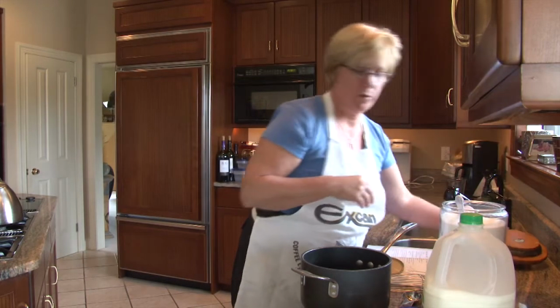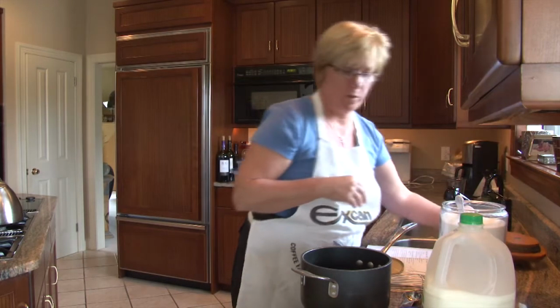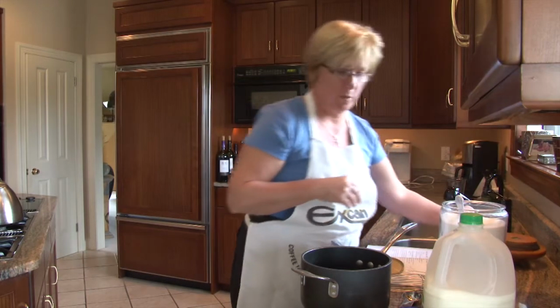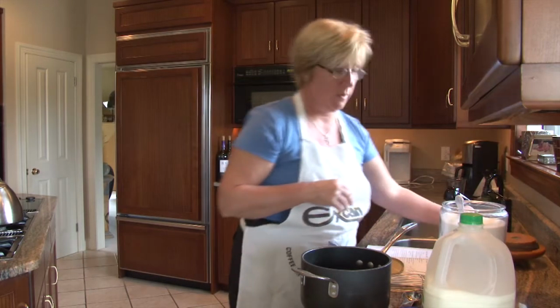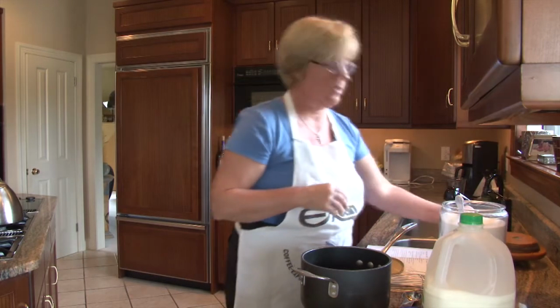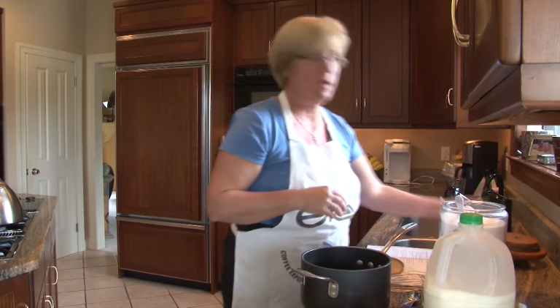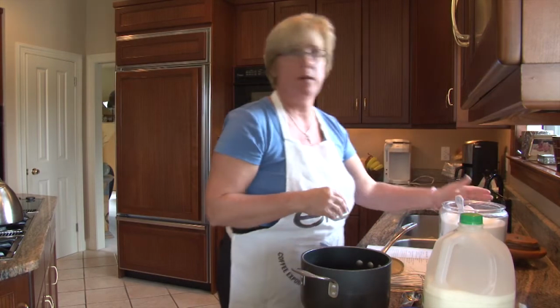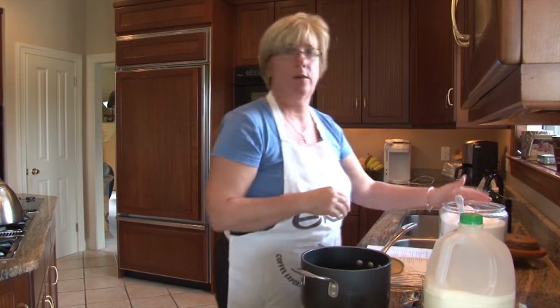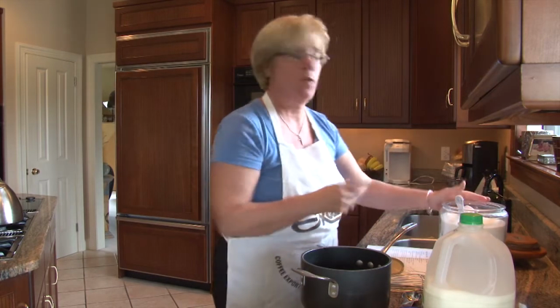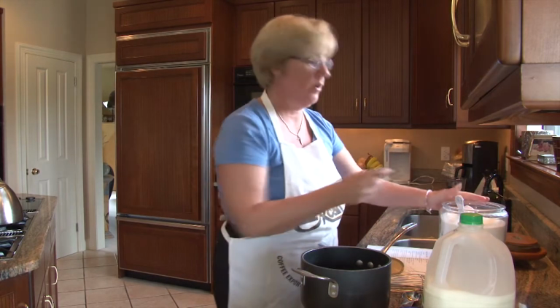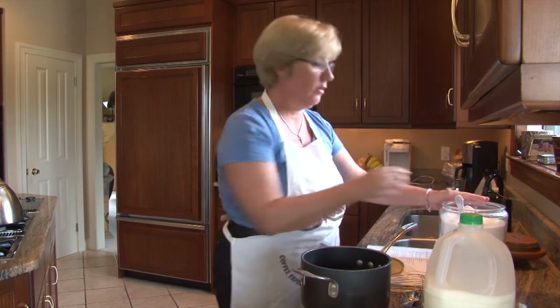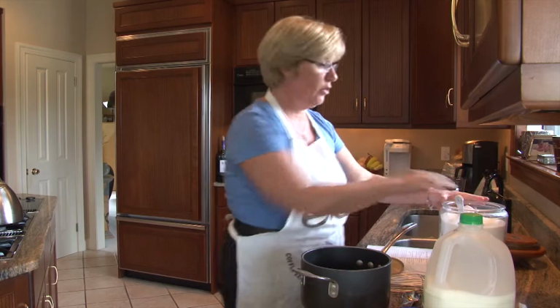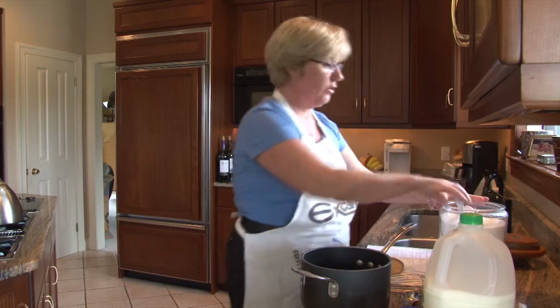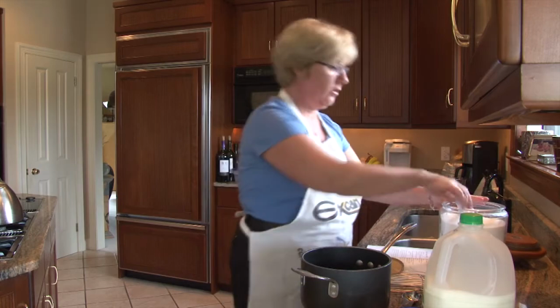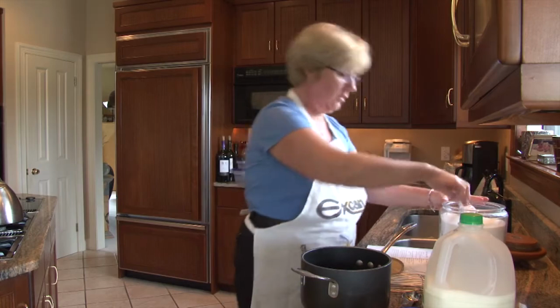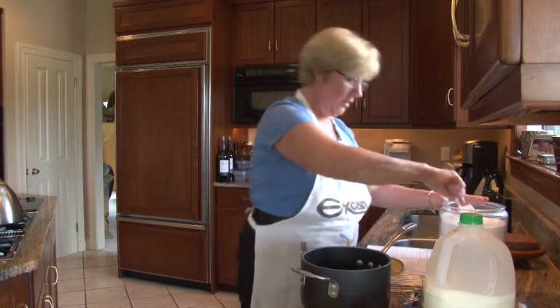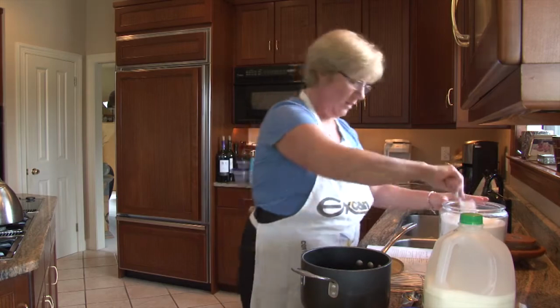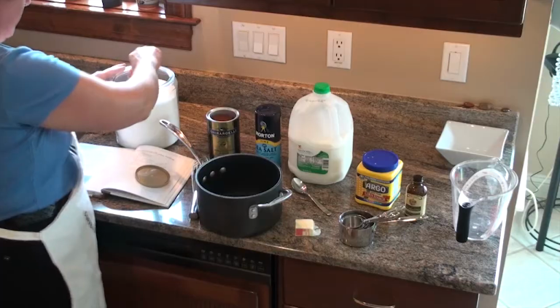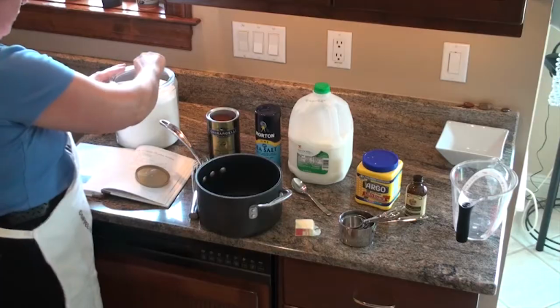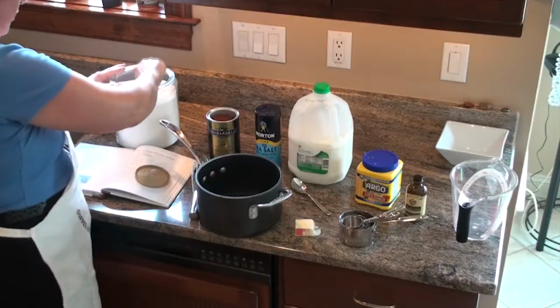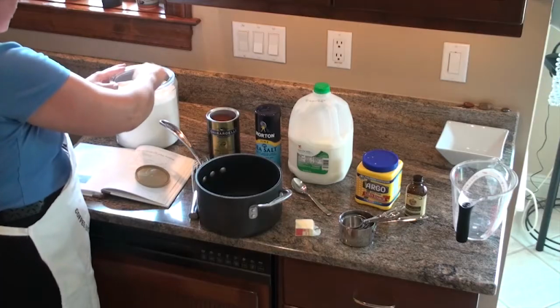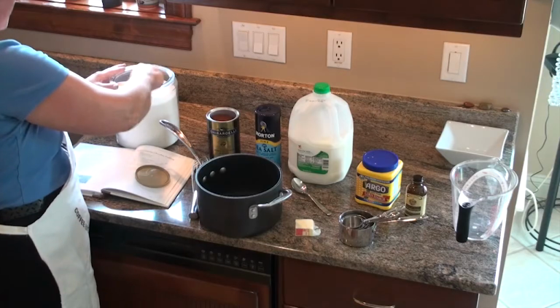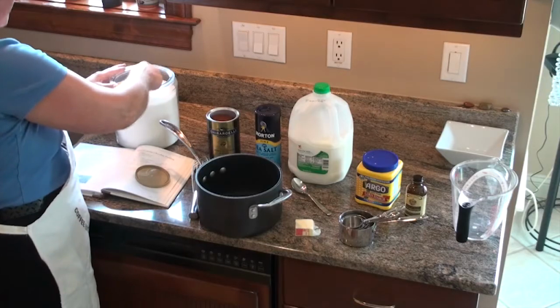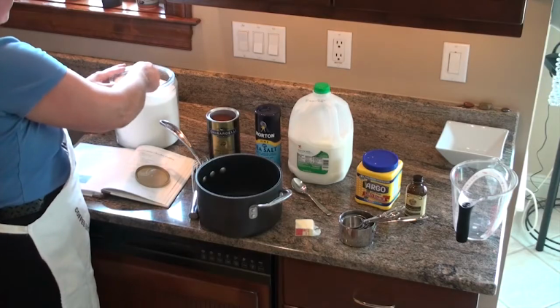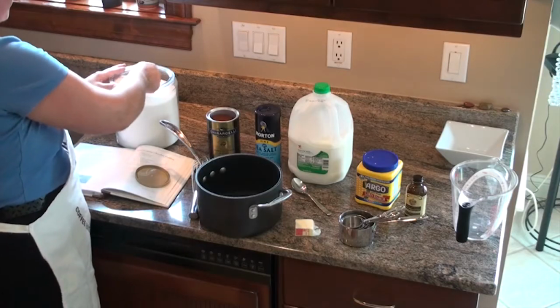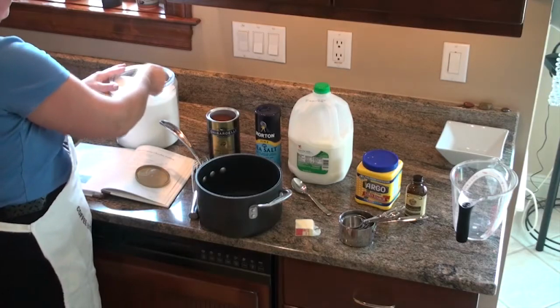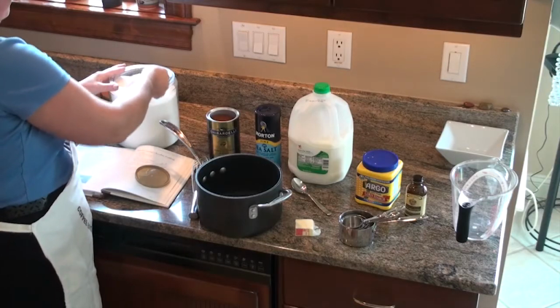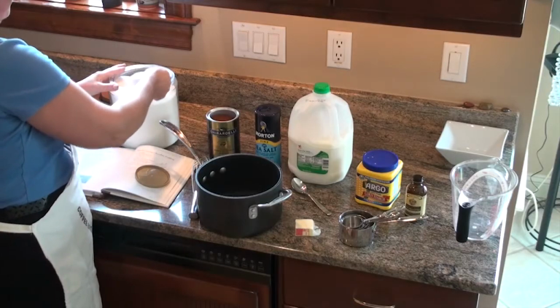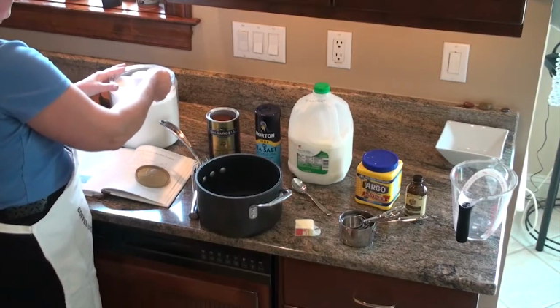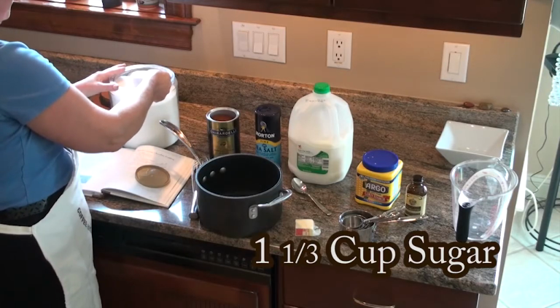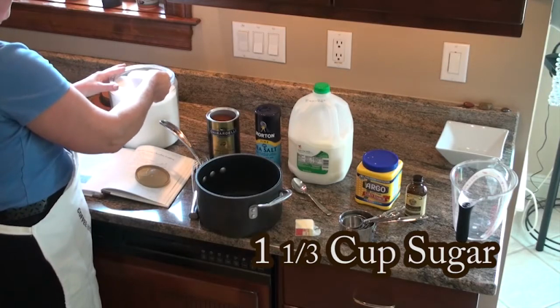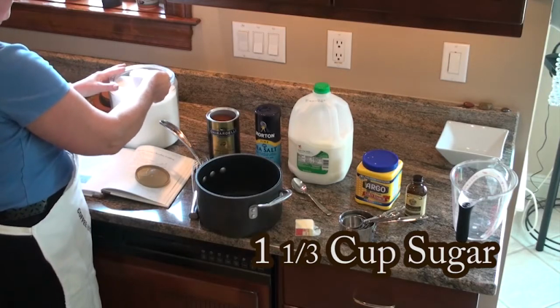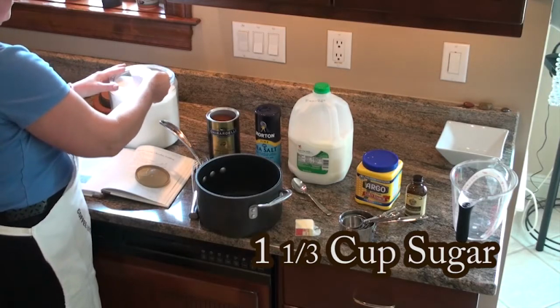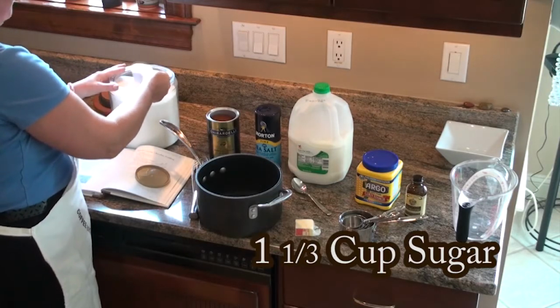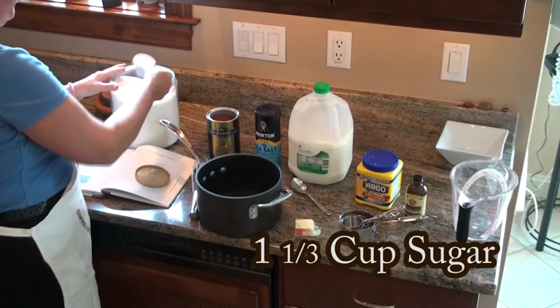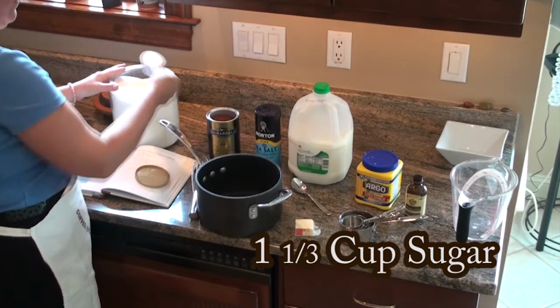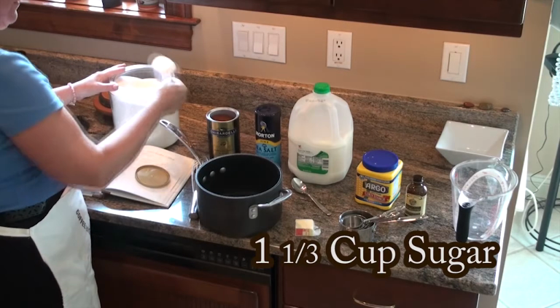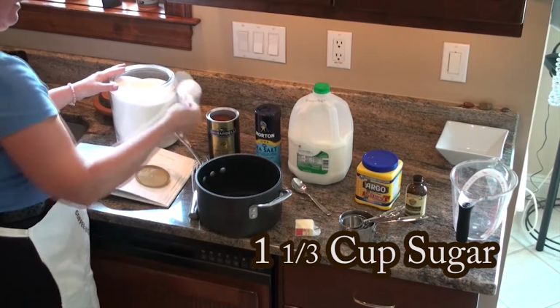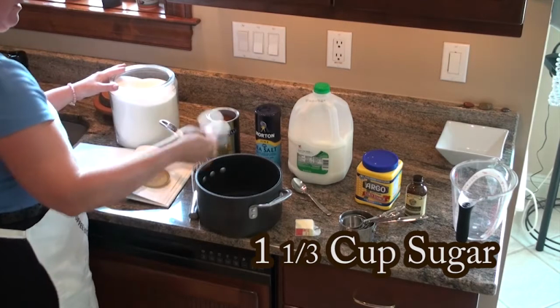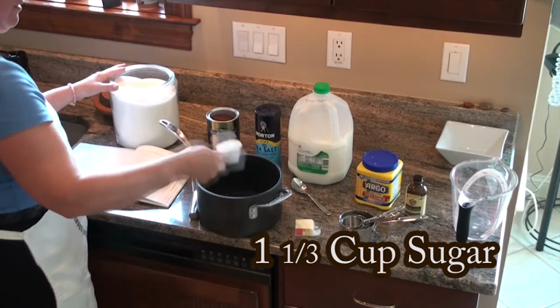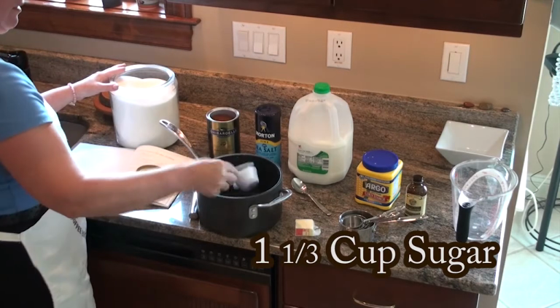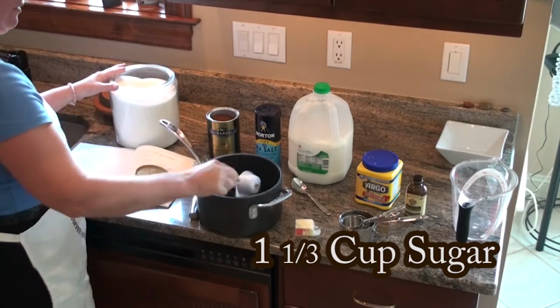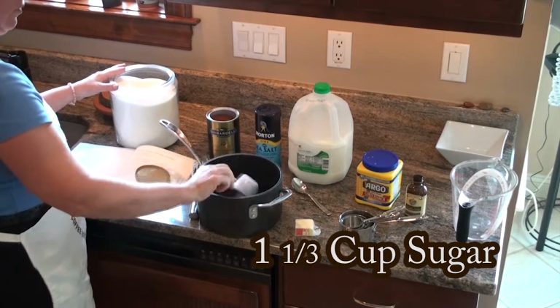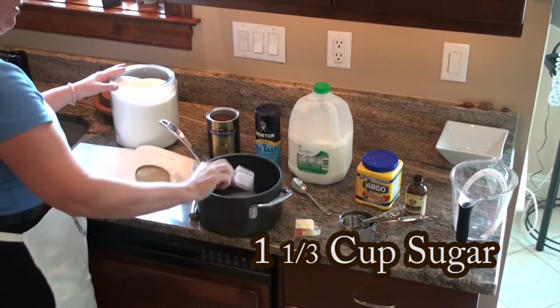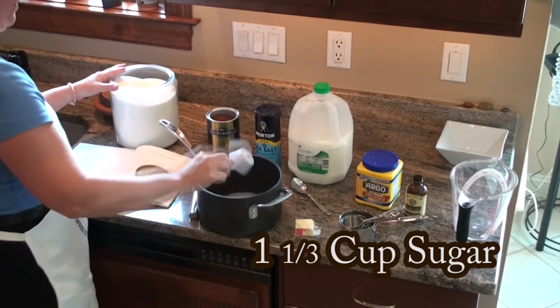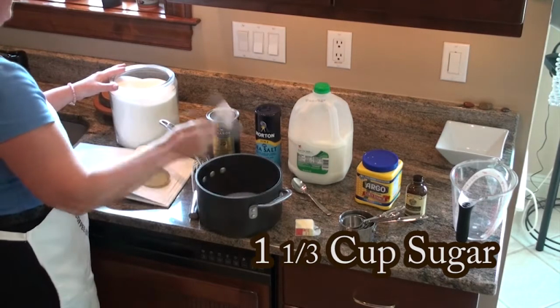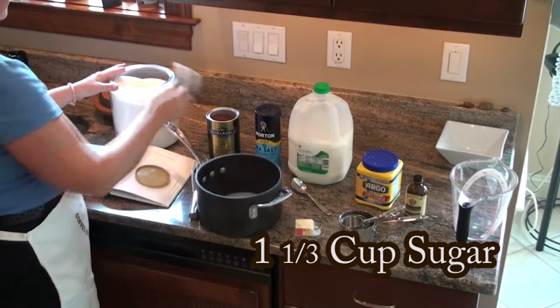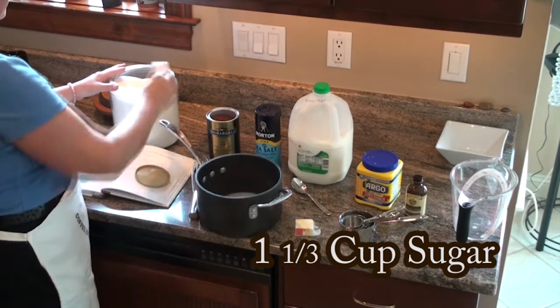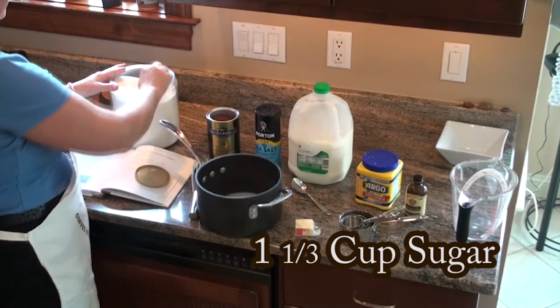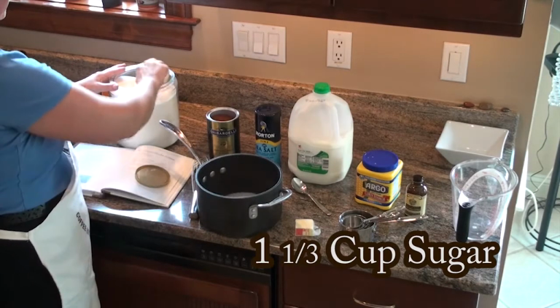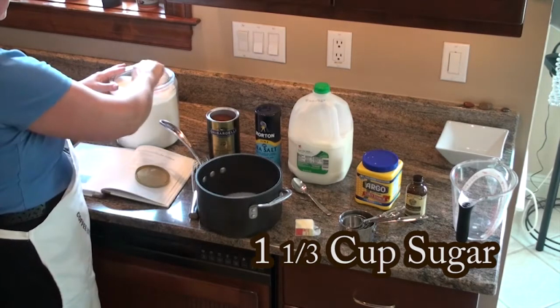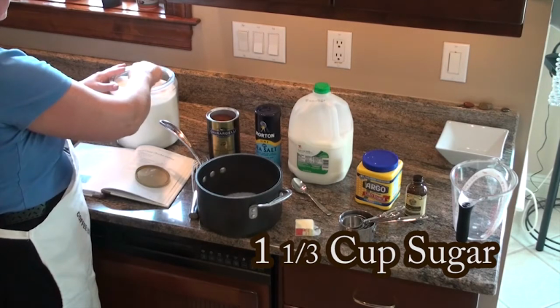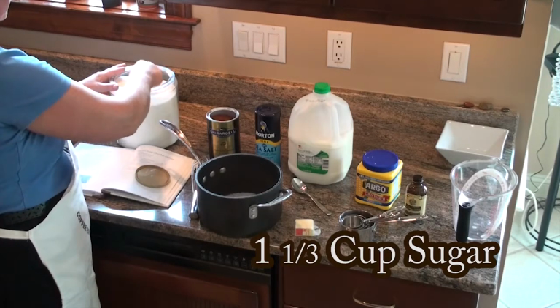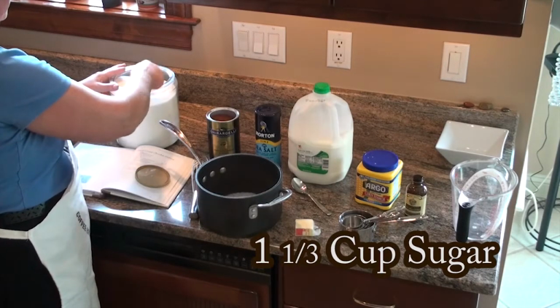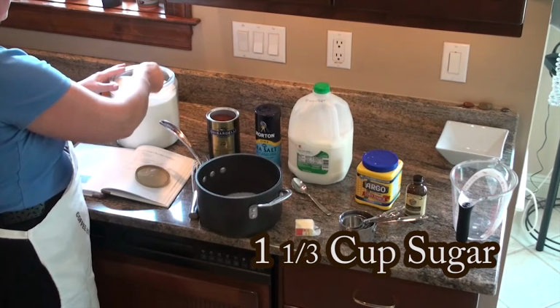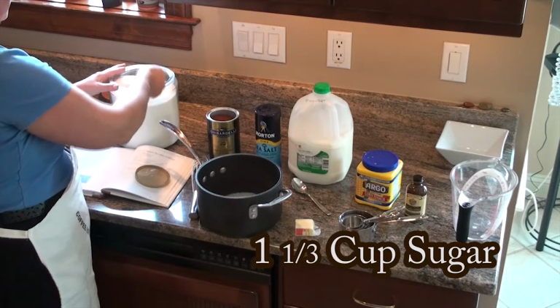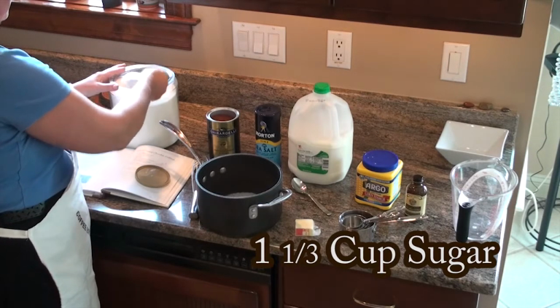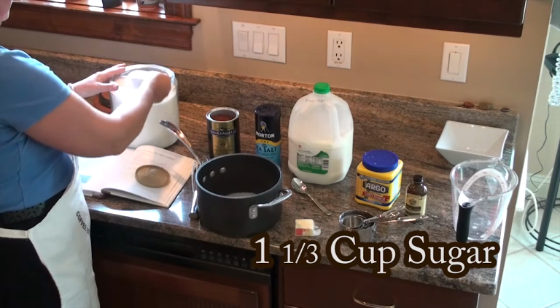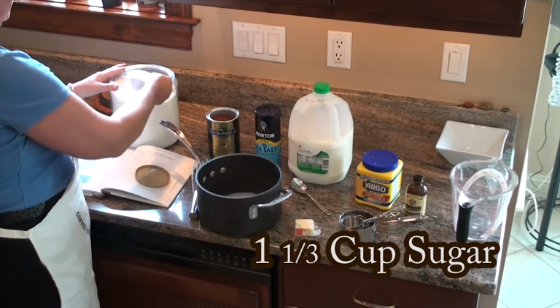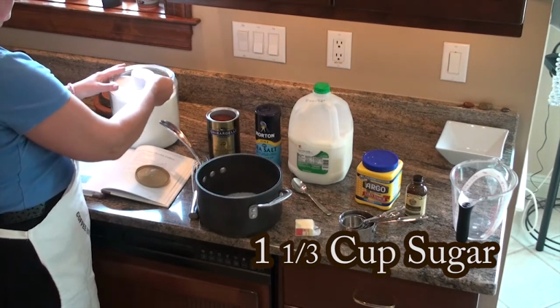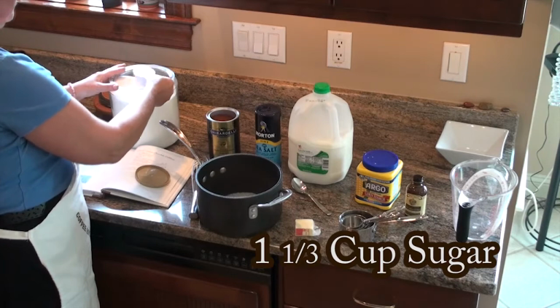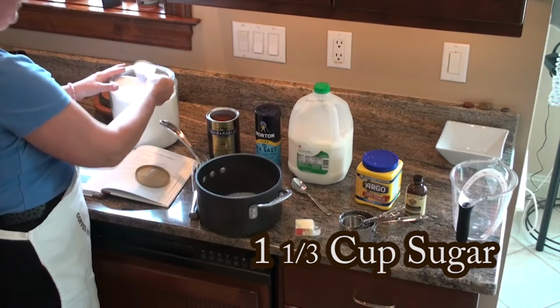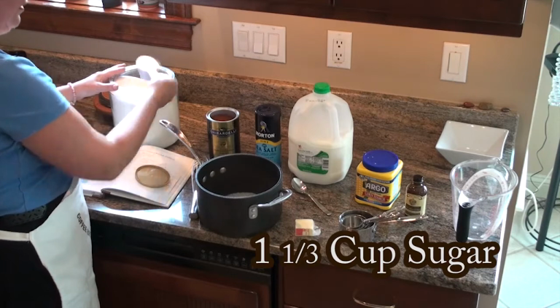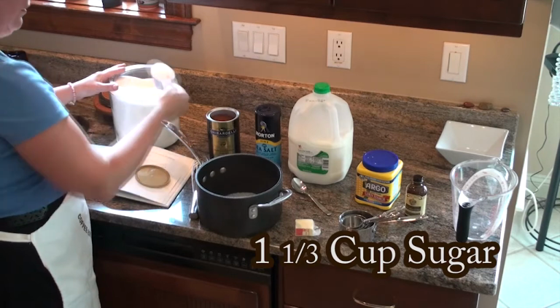We'll start with the quality sugar. We need two-thirds of a cup — so that's one and then two.